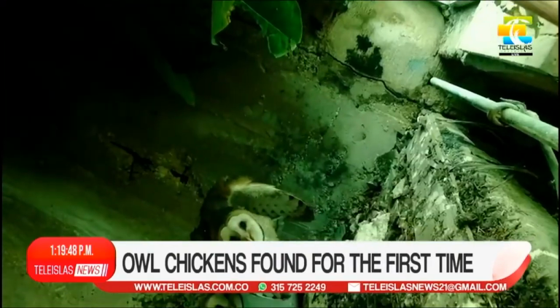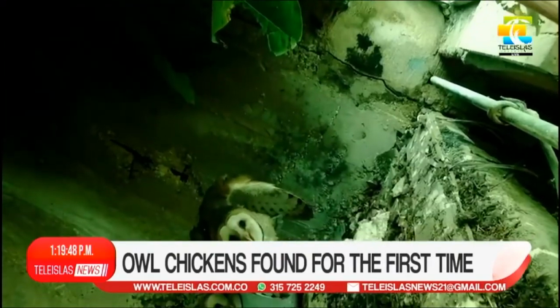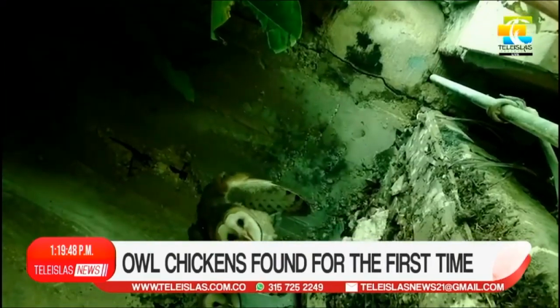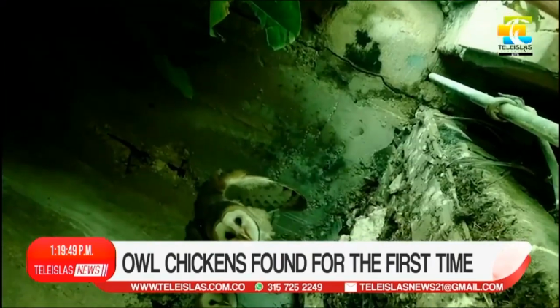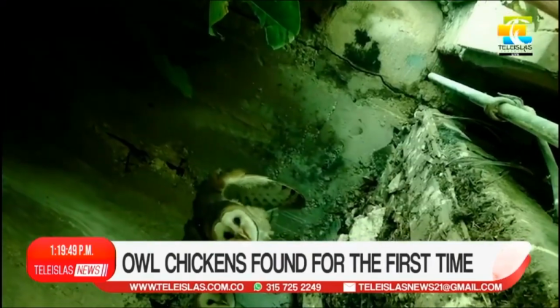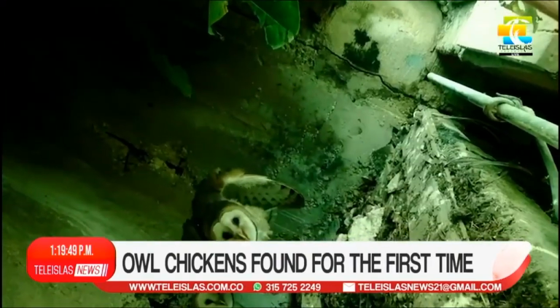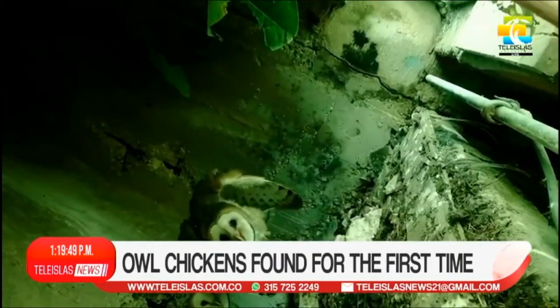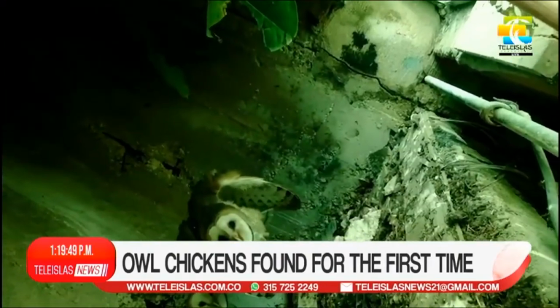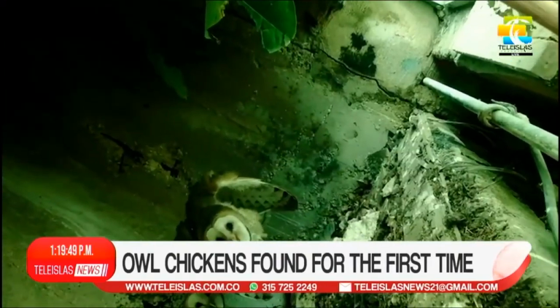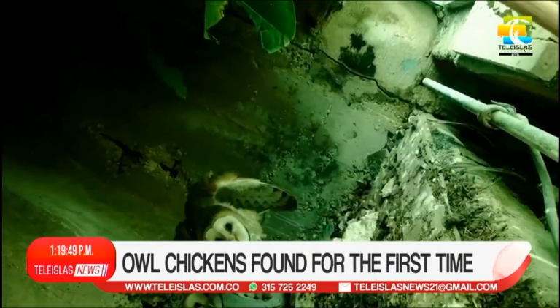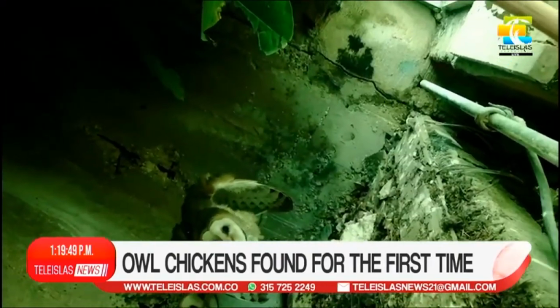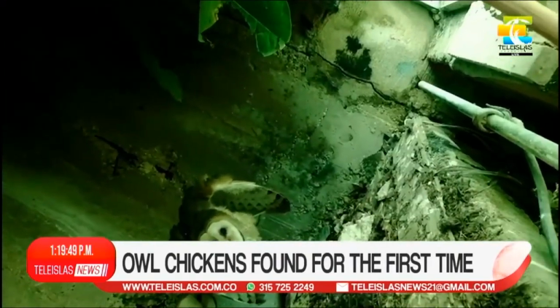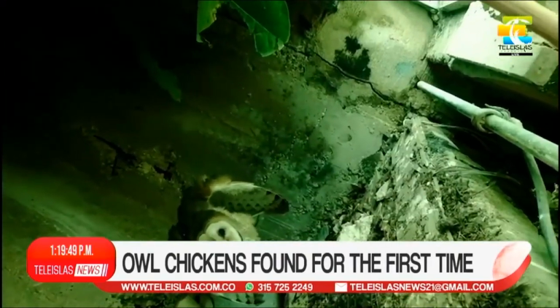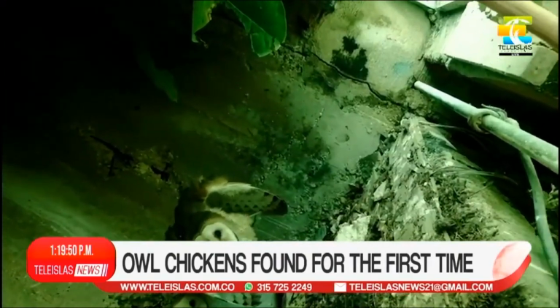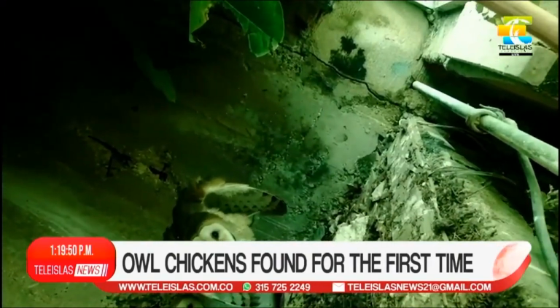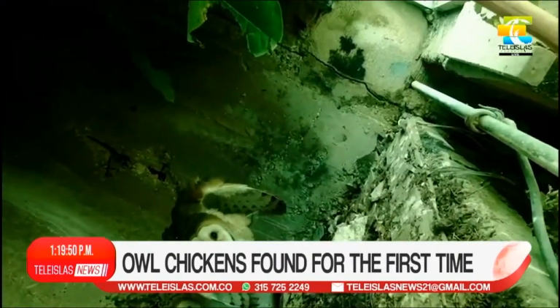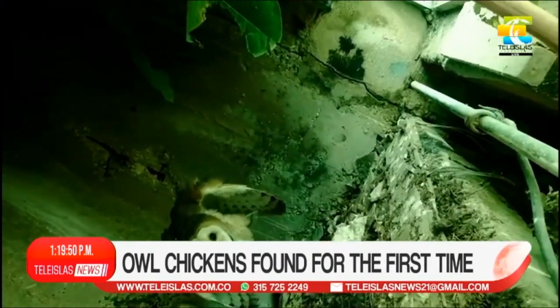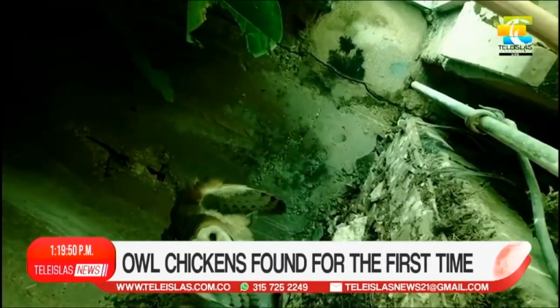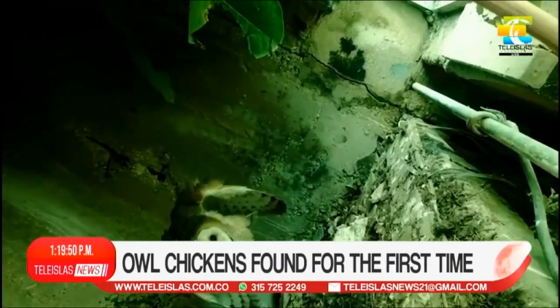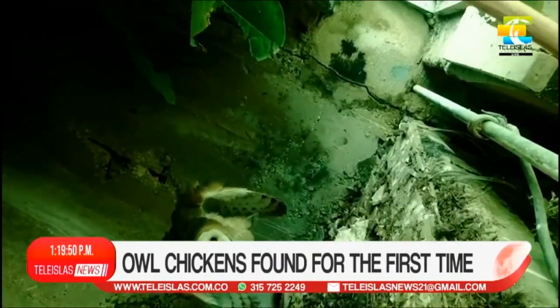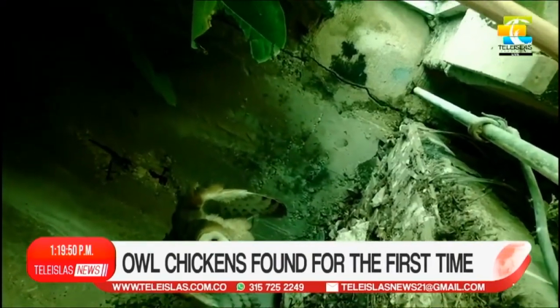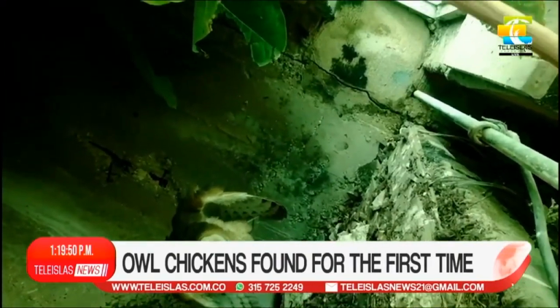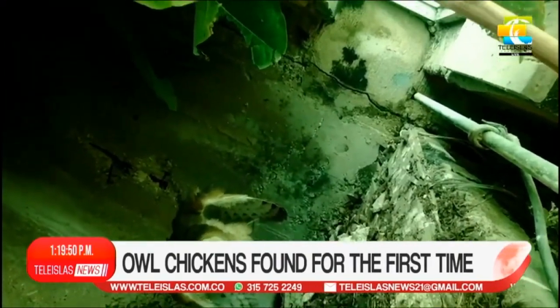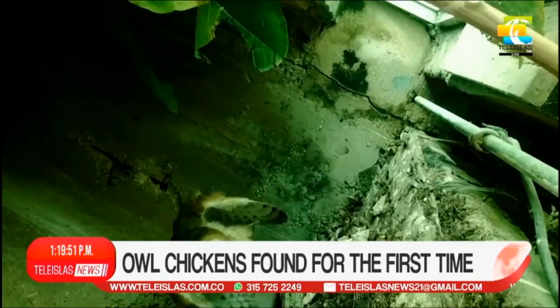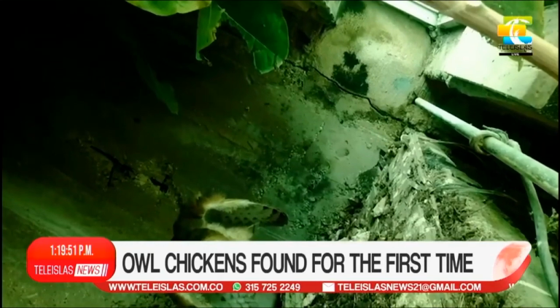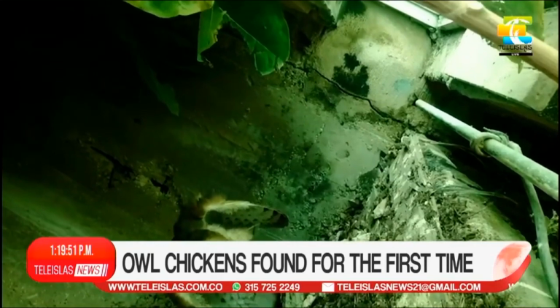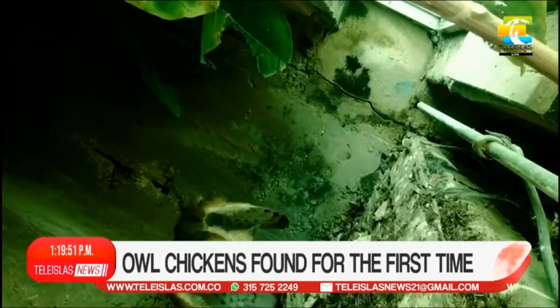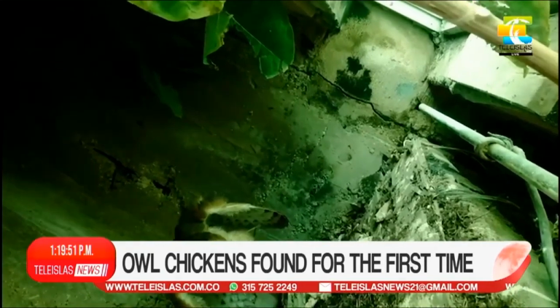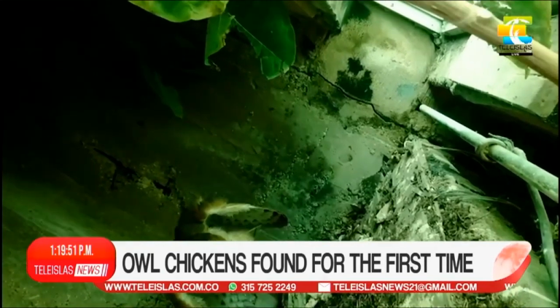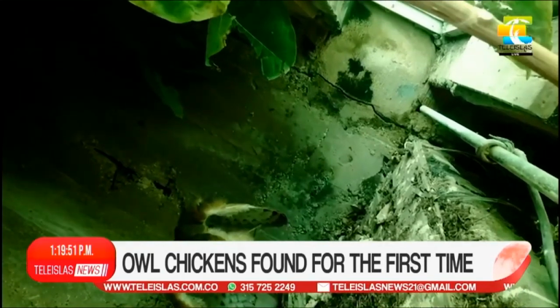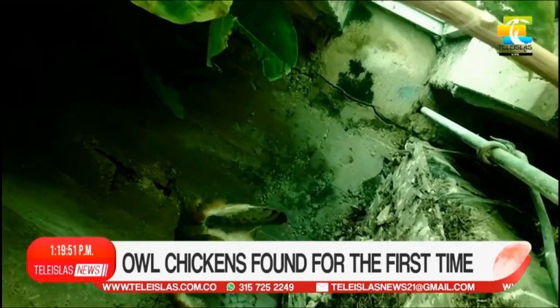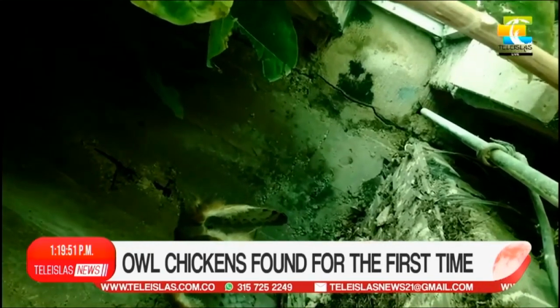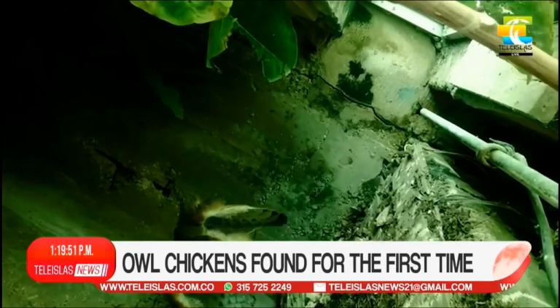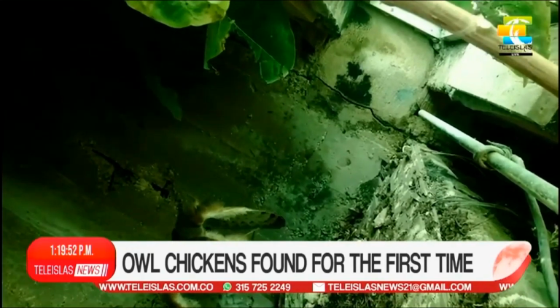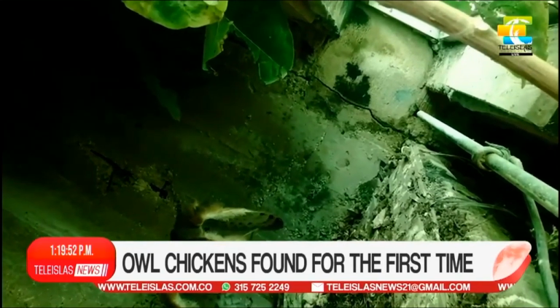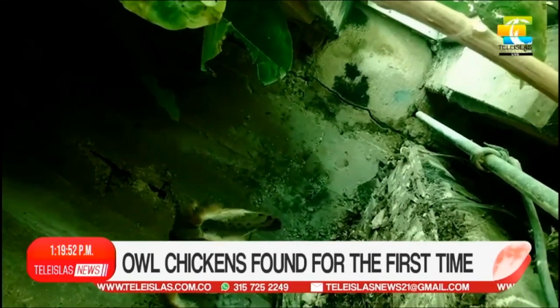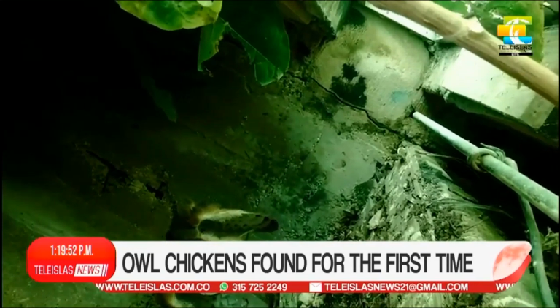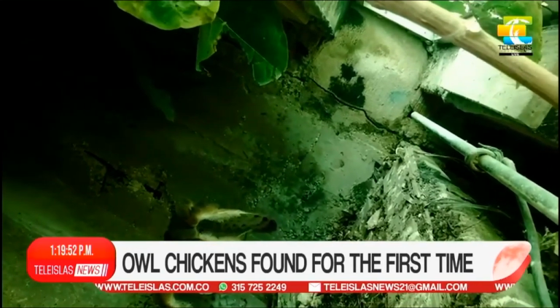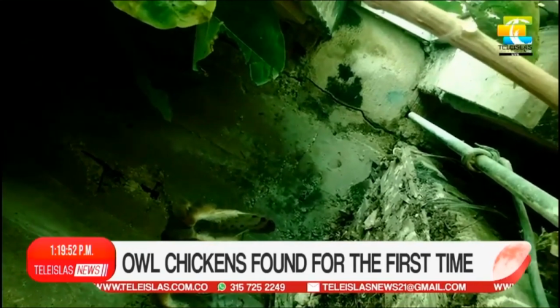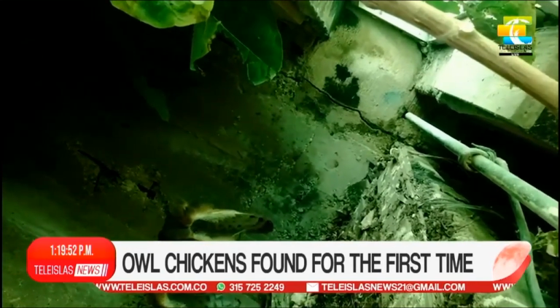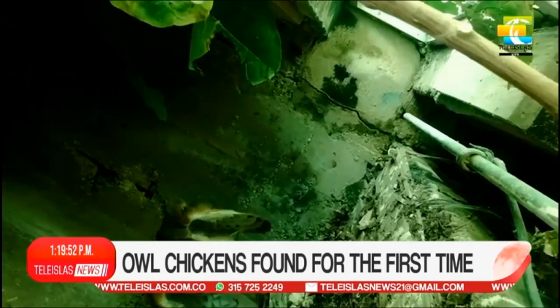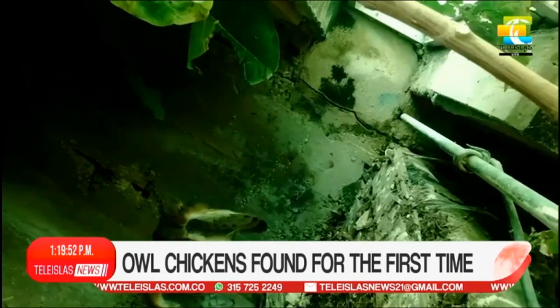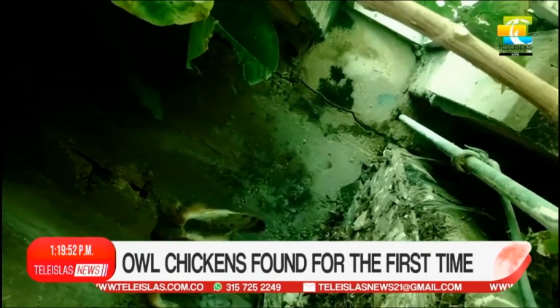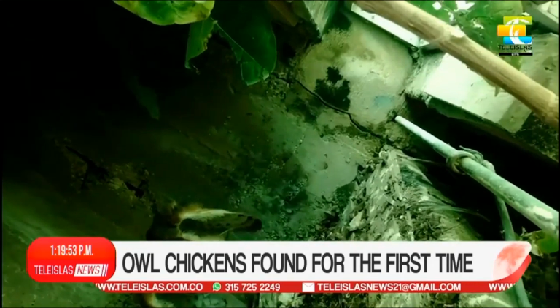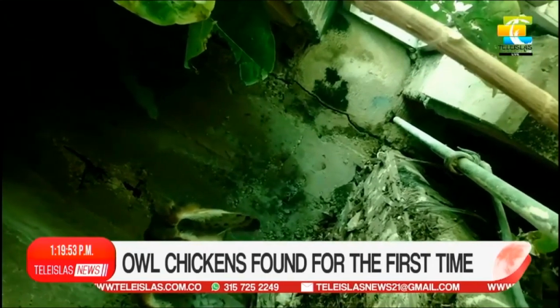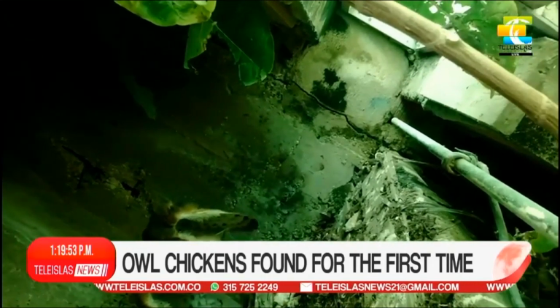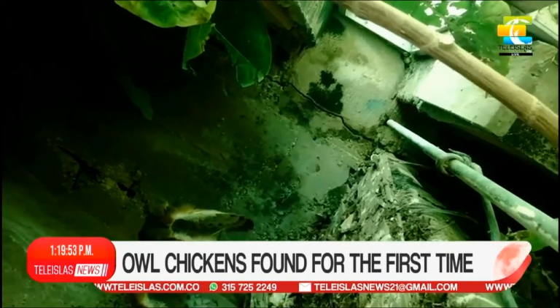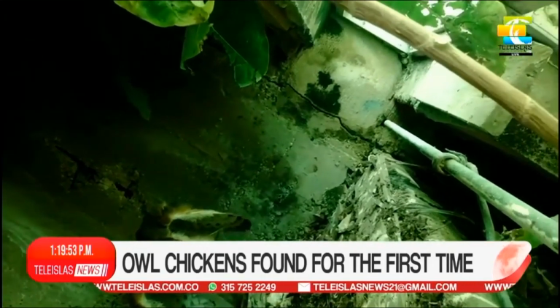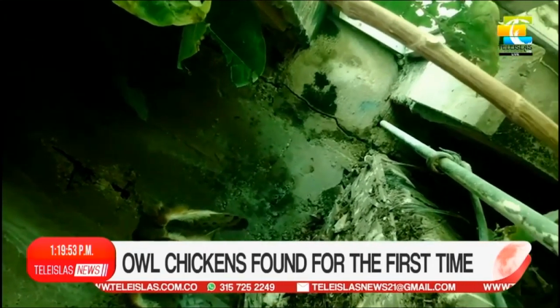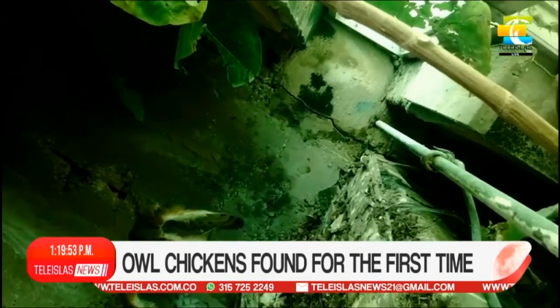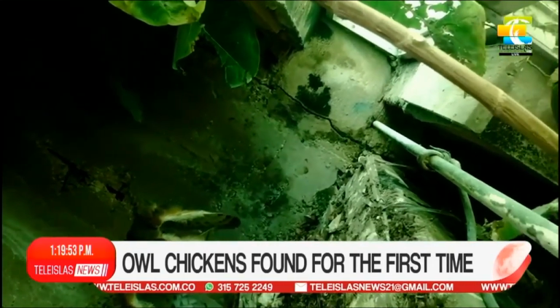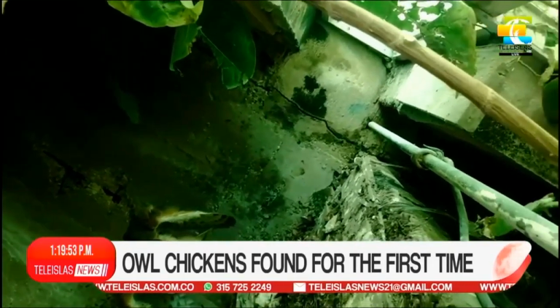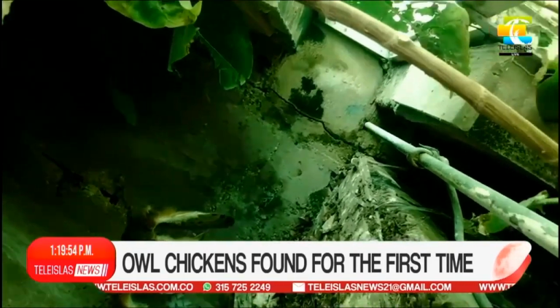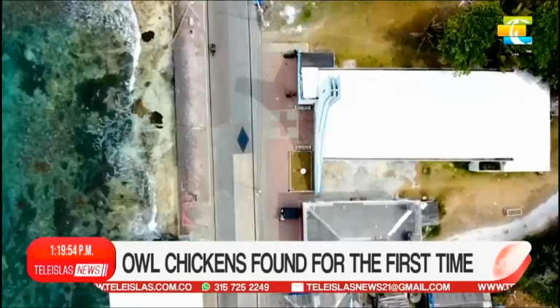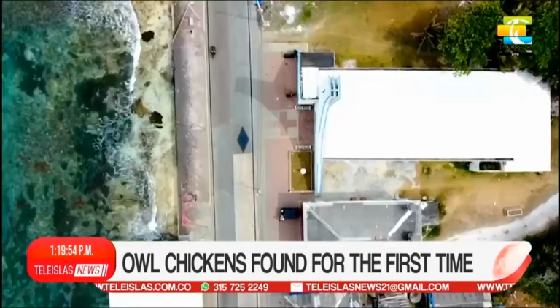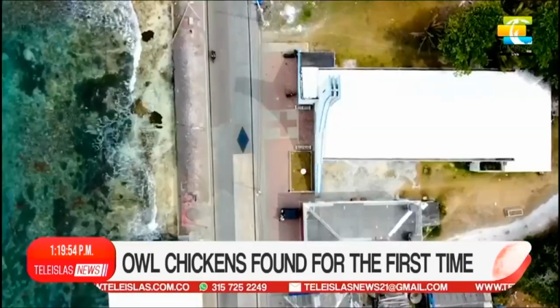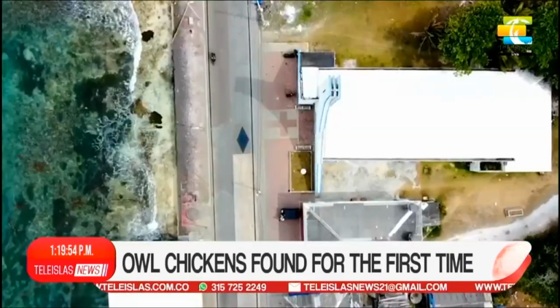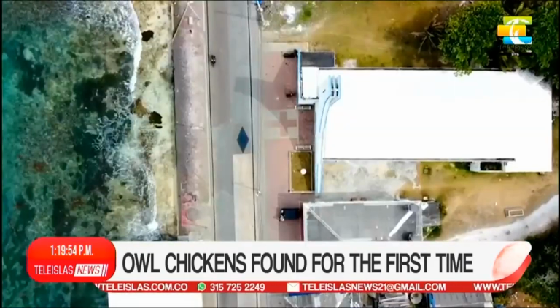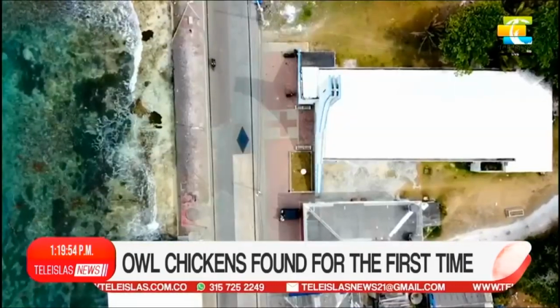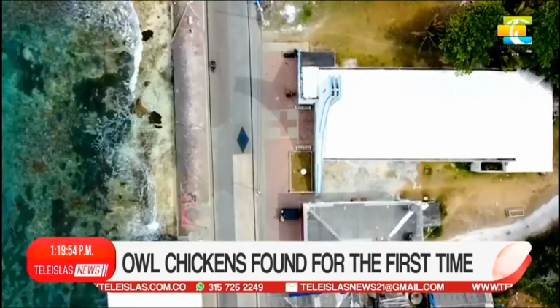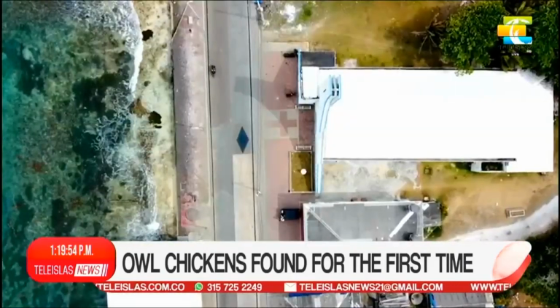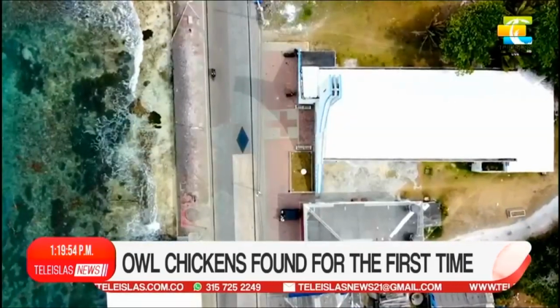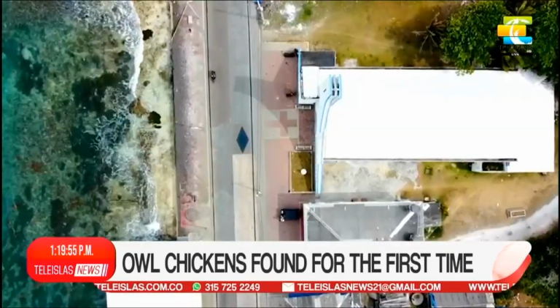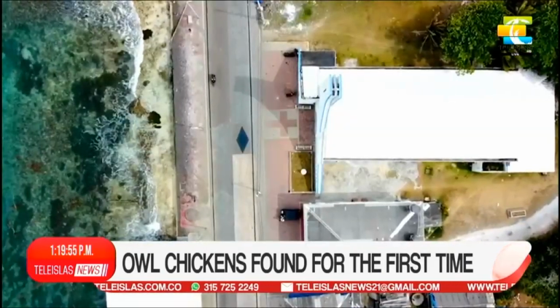This is the first time this has happened. The idea is to recover the fauna so that they can be monitored.